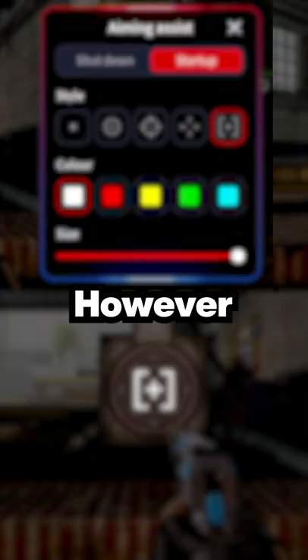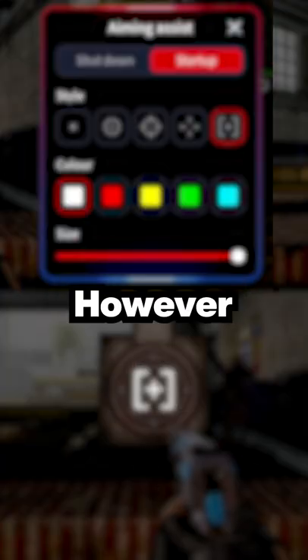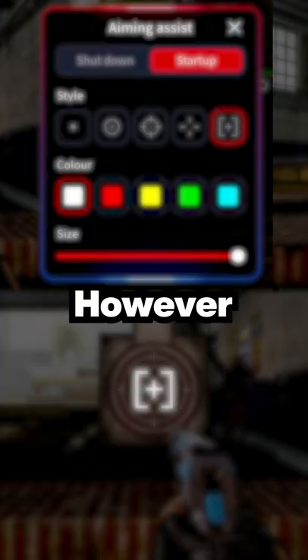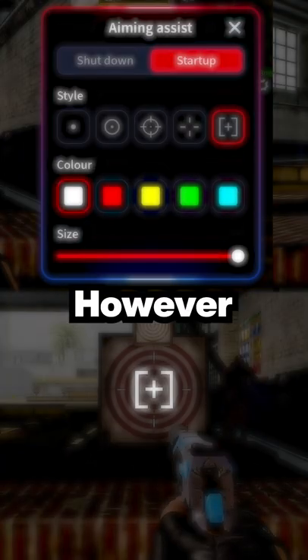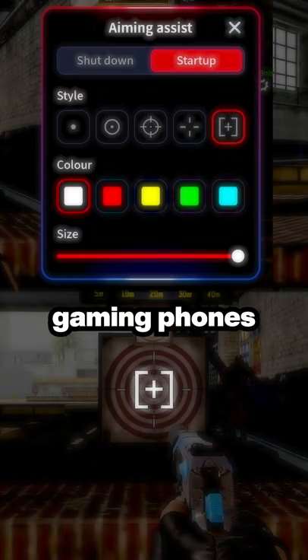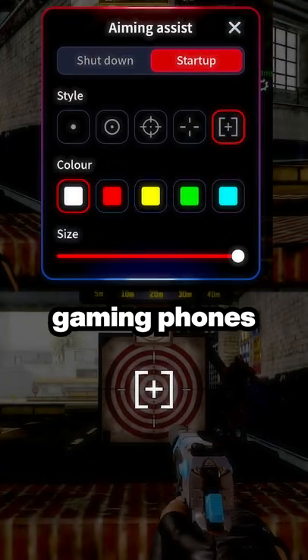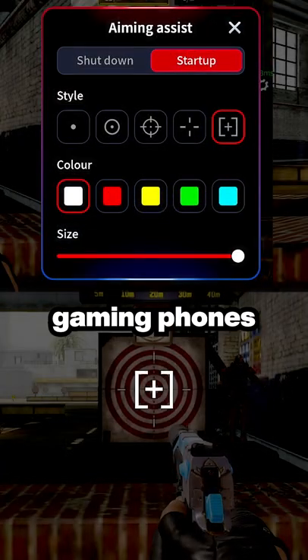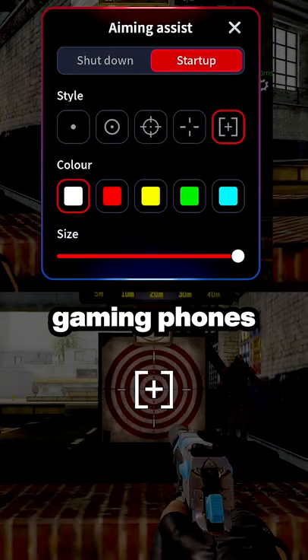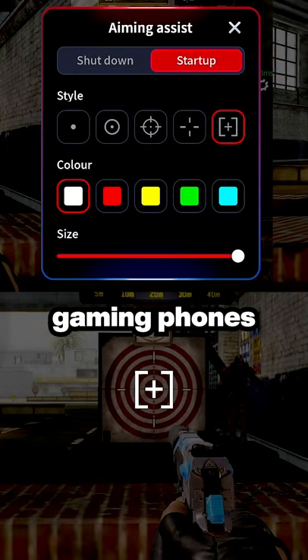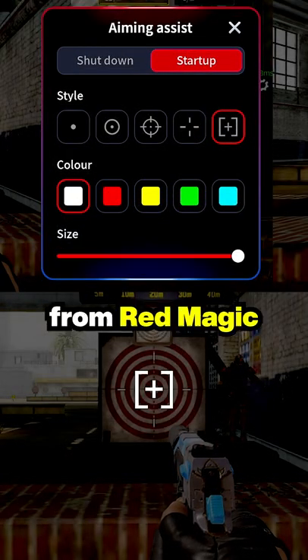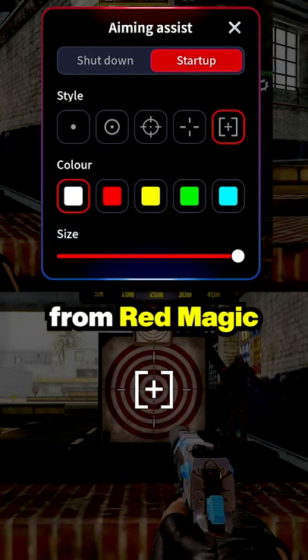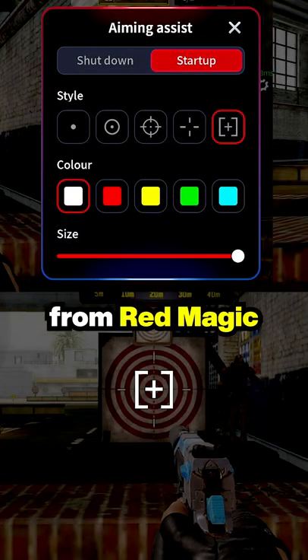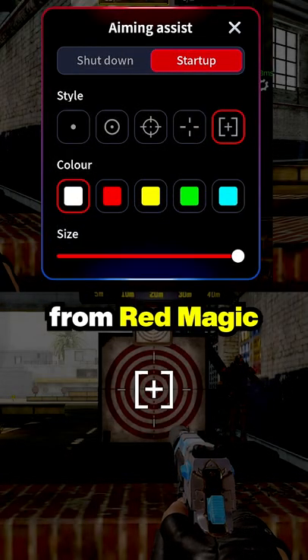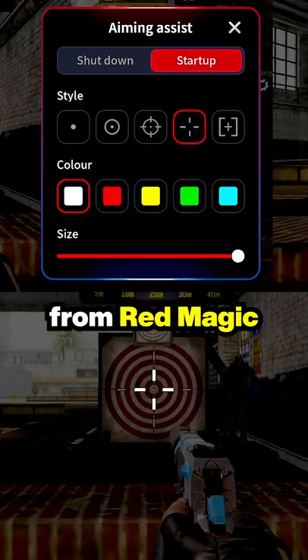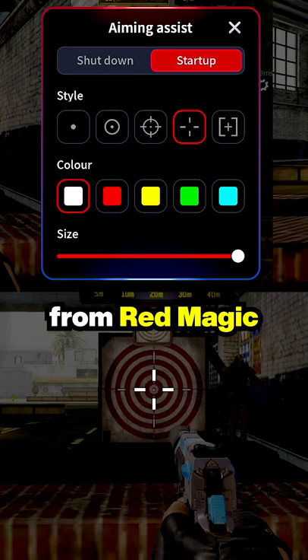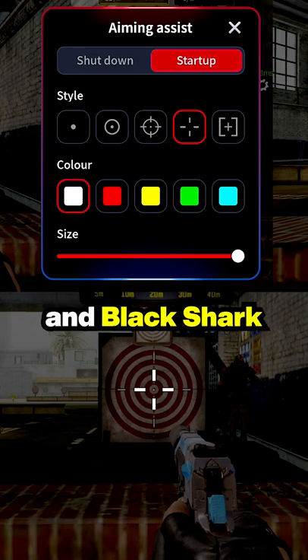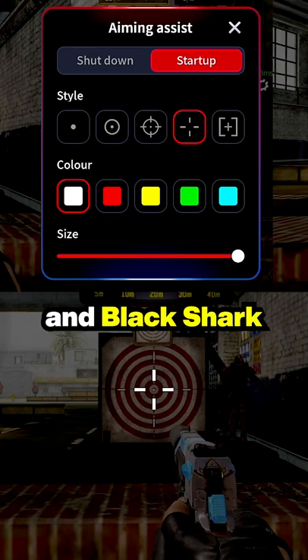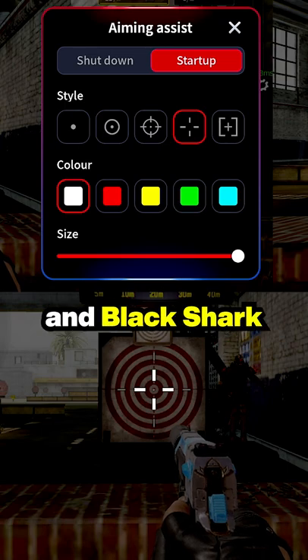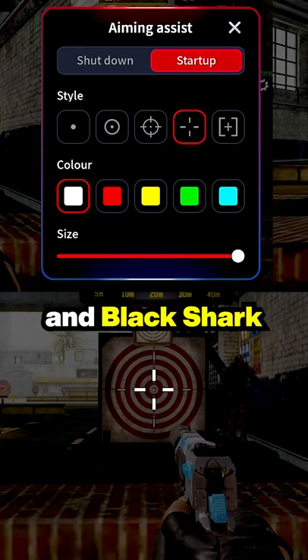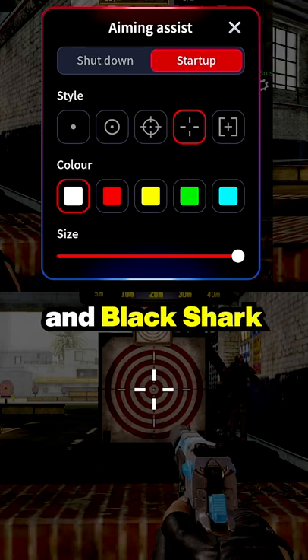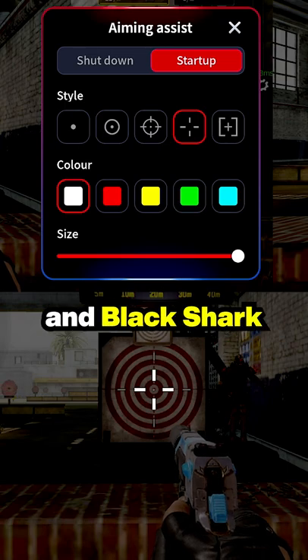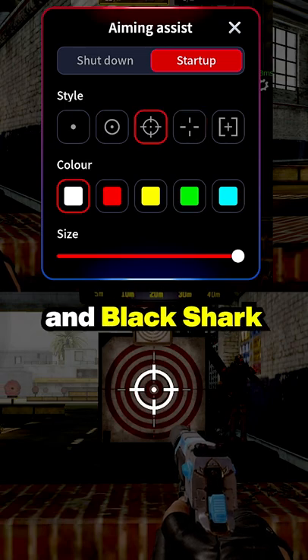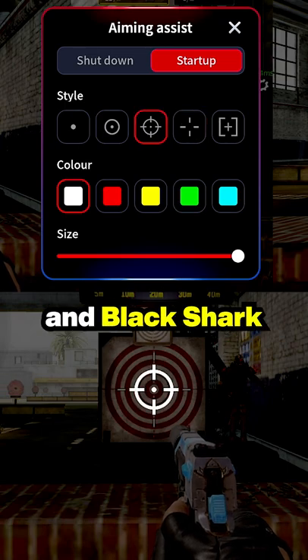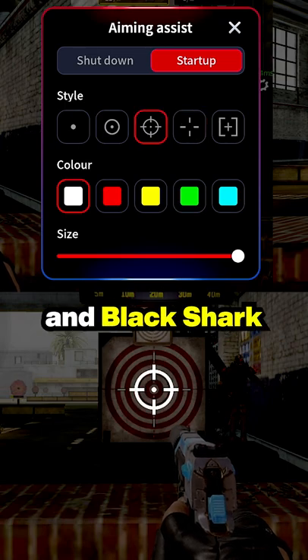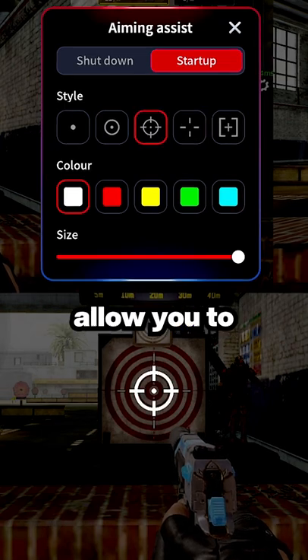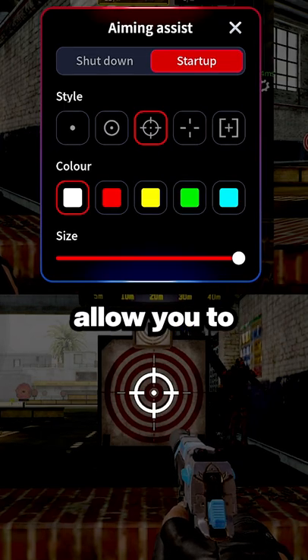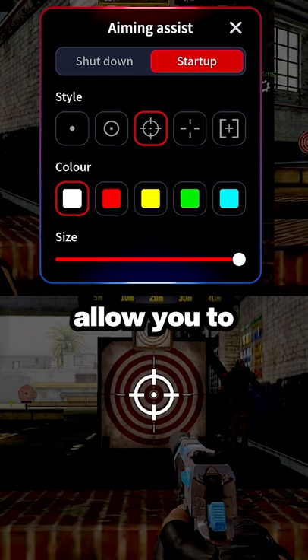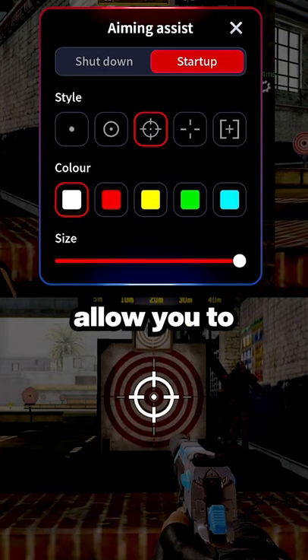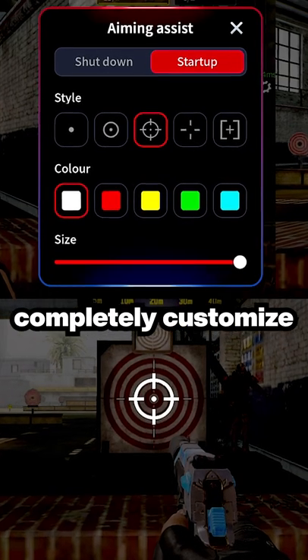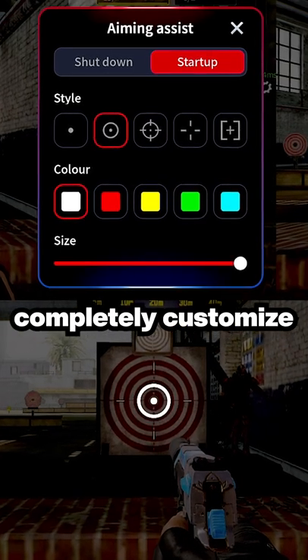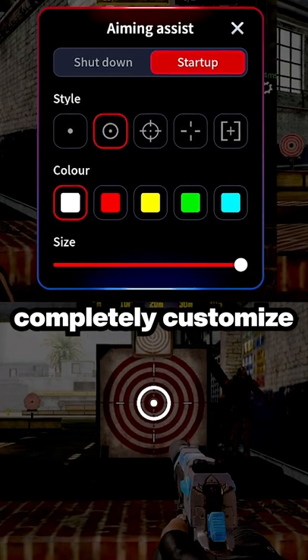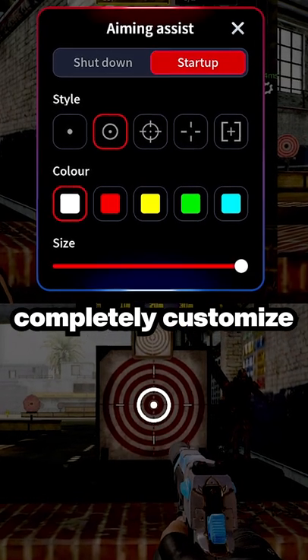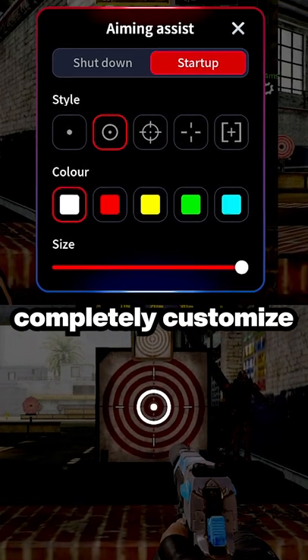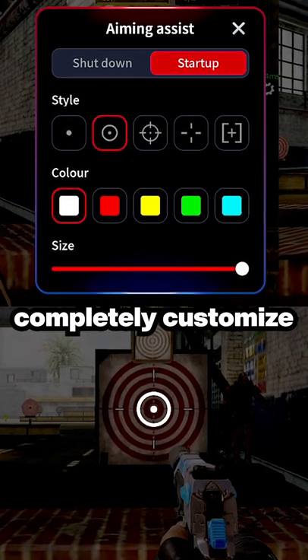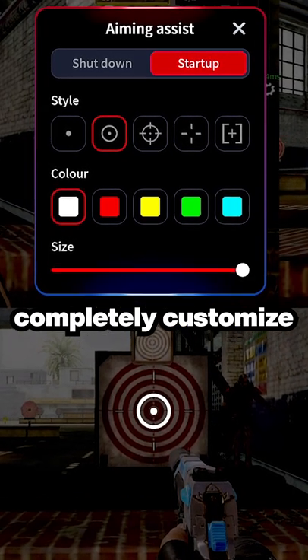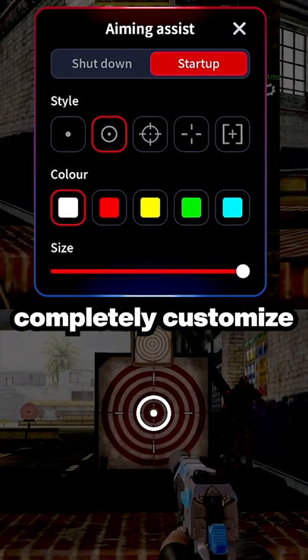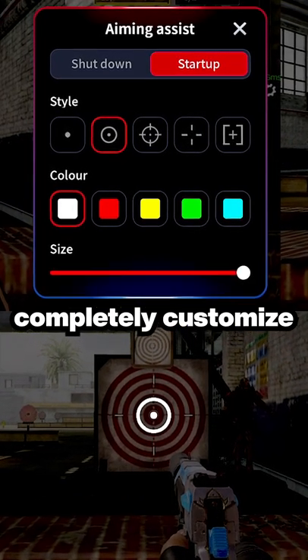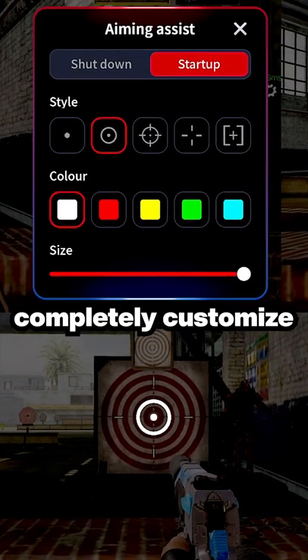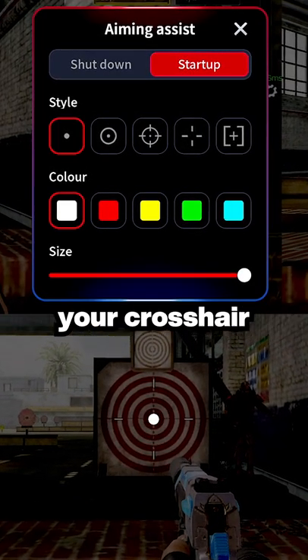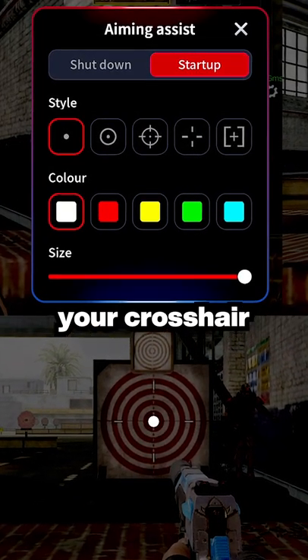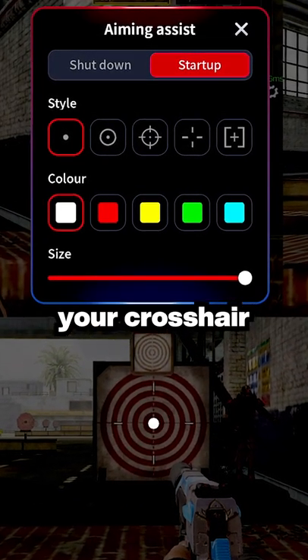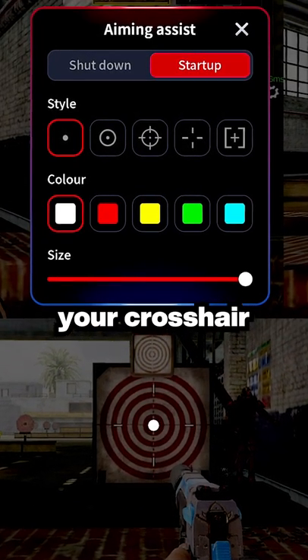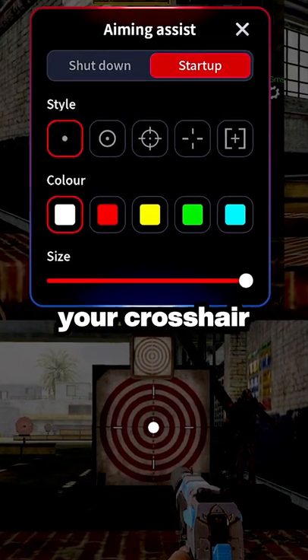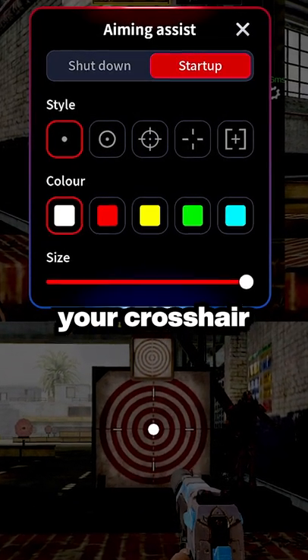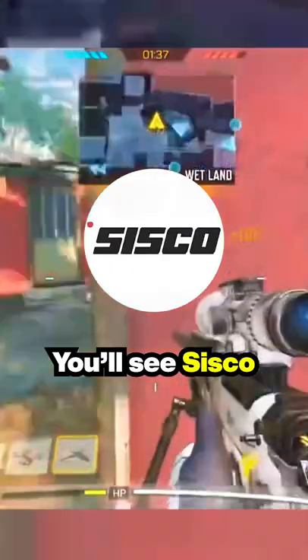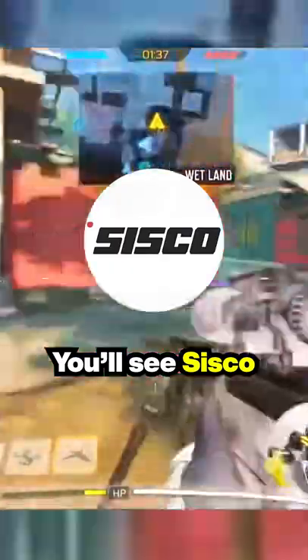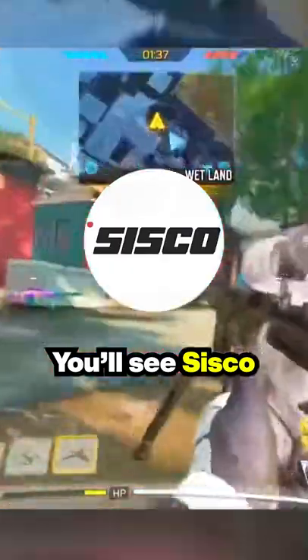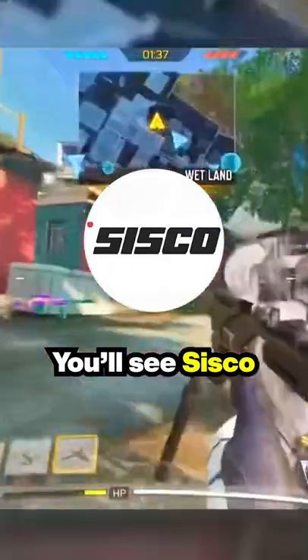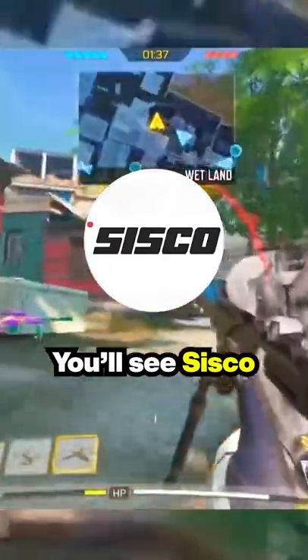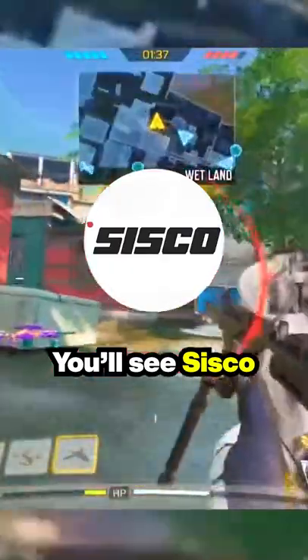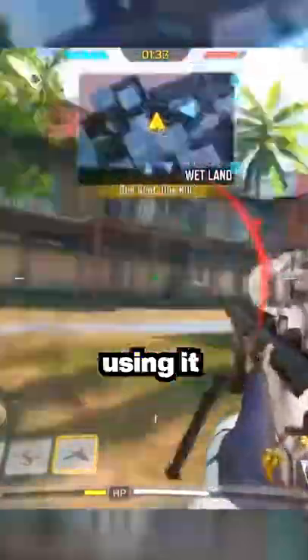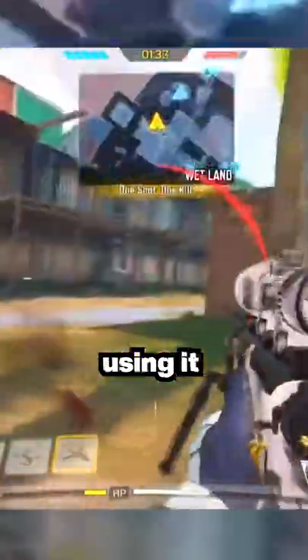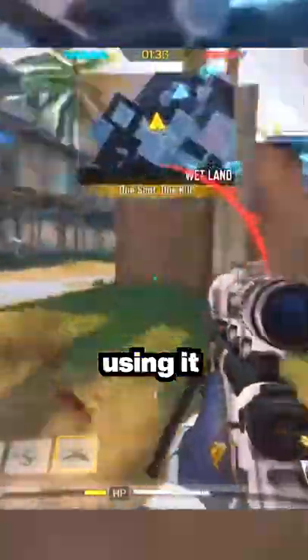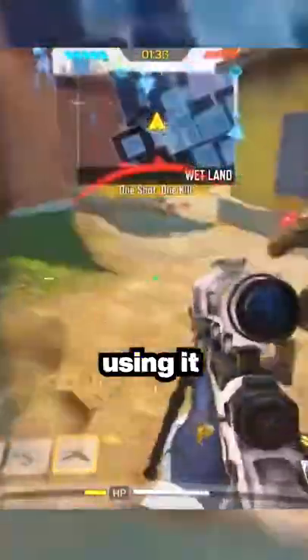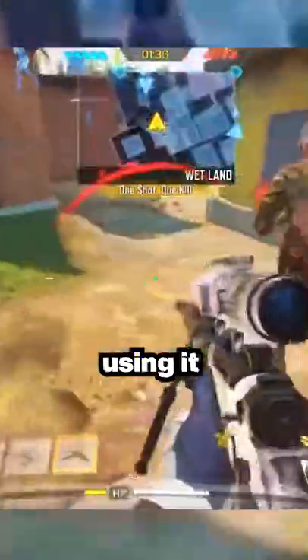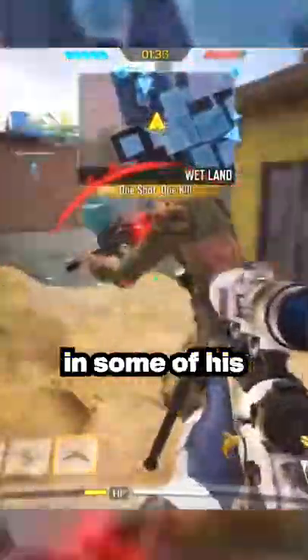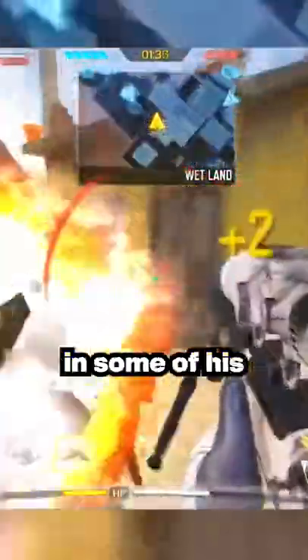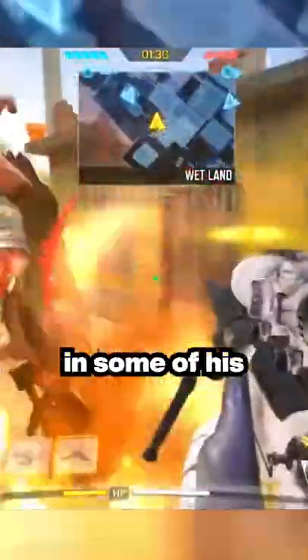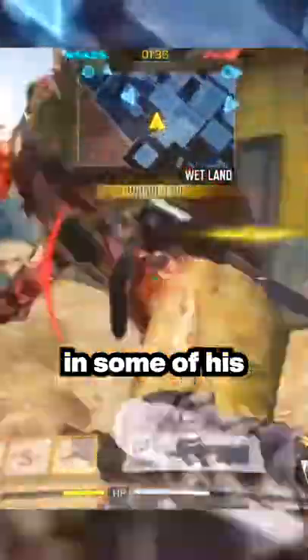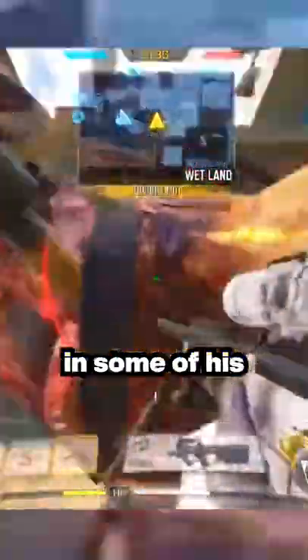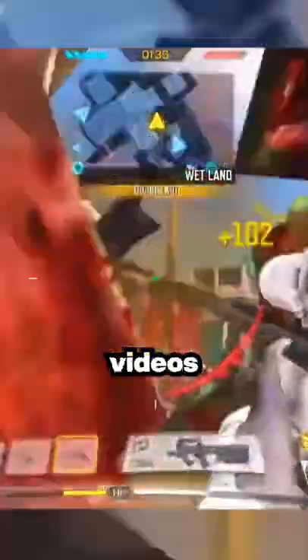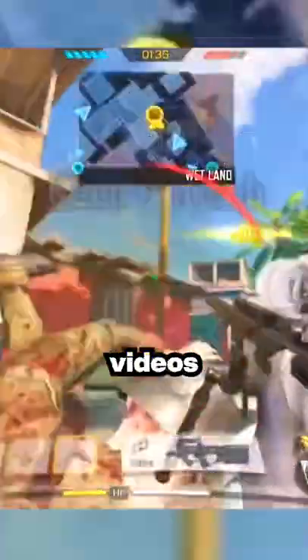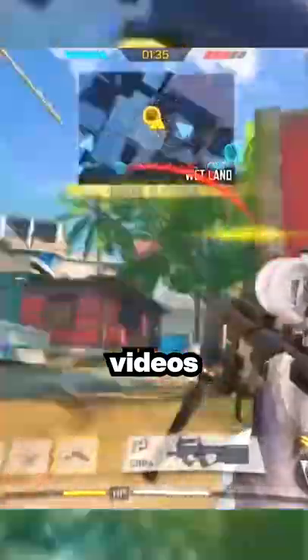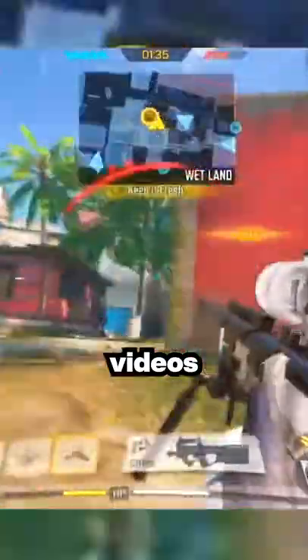However, gaming phones from Red Magic and Black Shark allow you to completely customize your crosshair. You'll see Cisco using it in some of his videos.